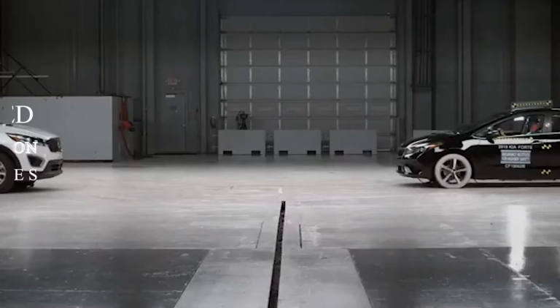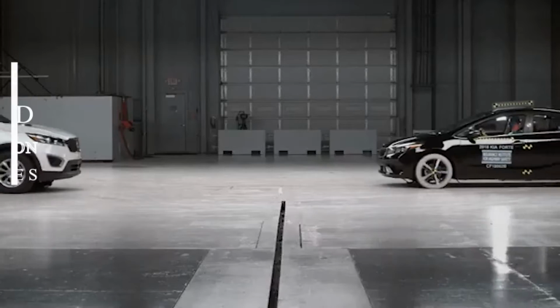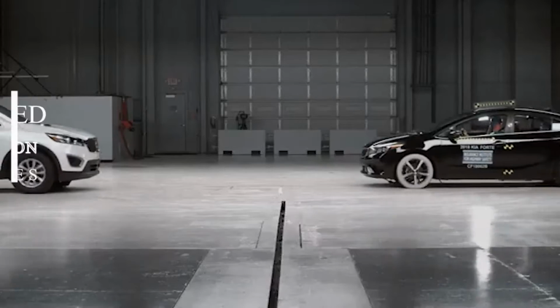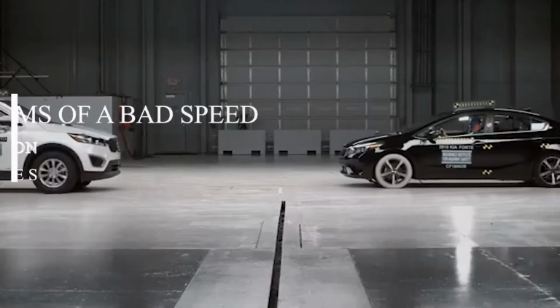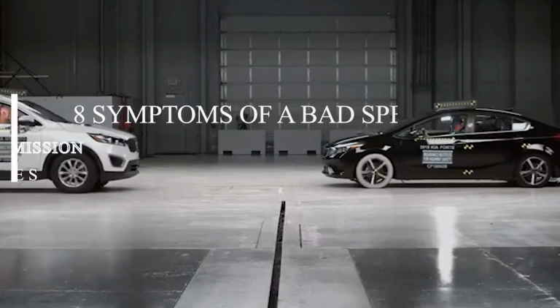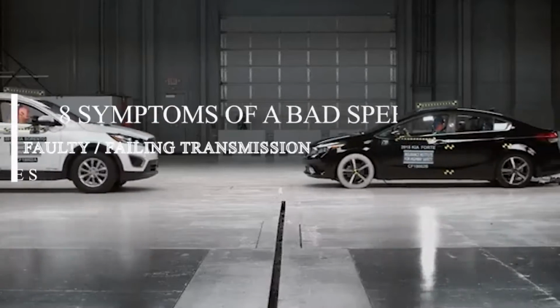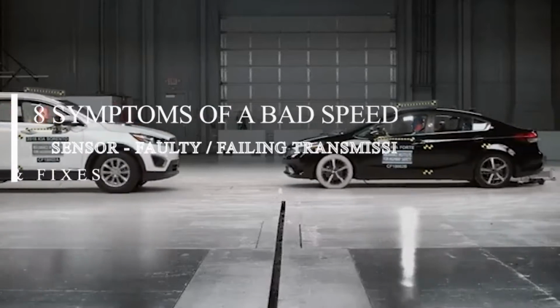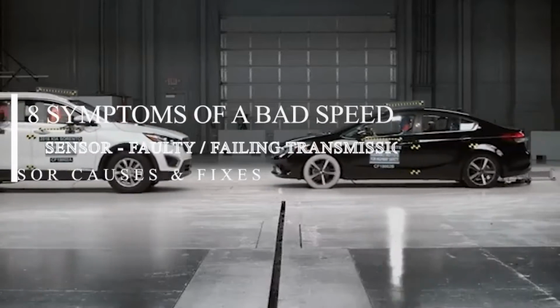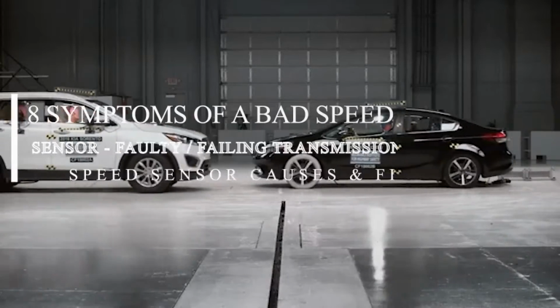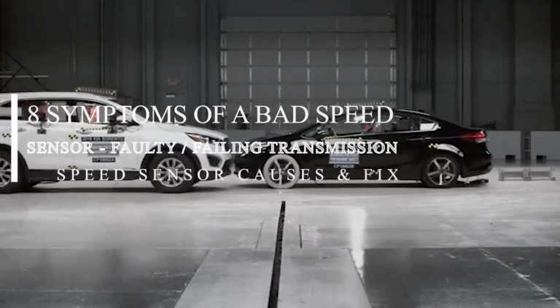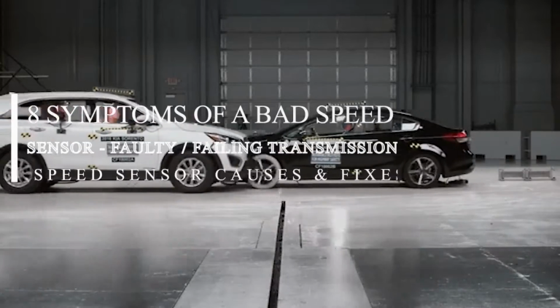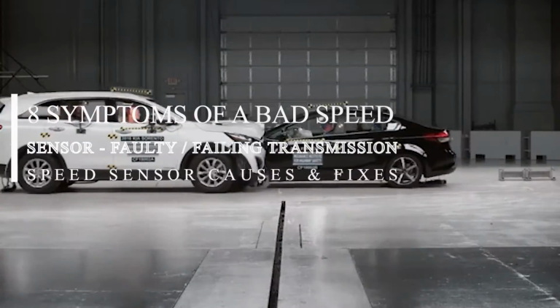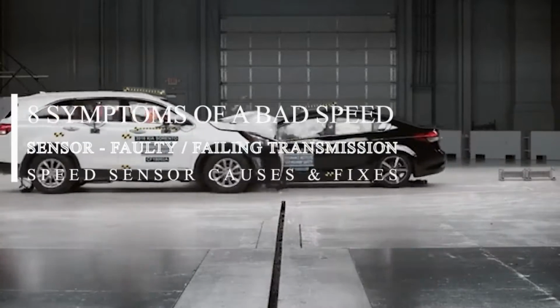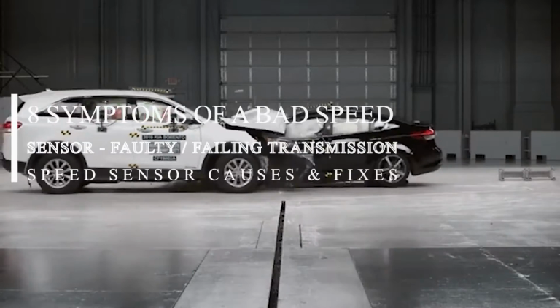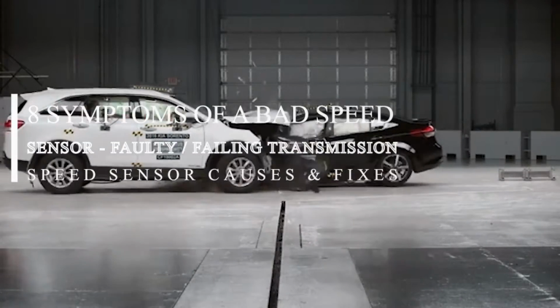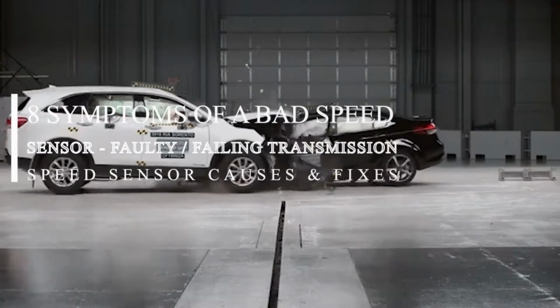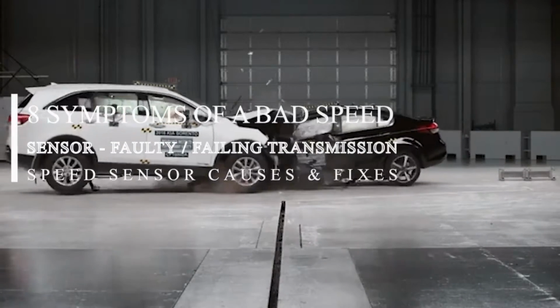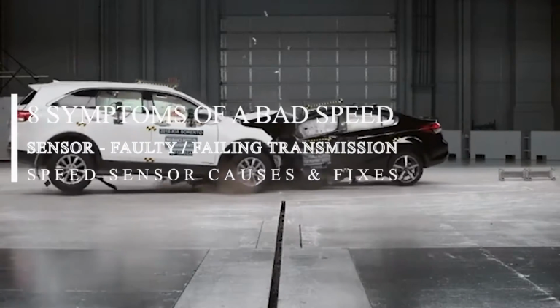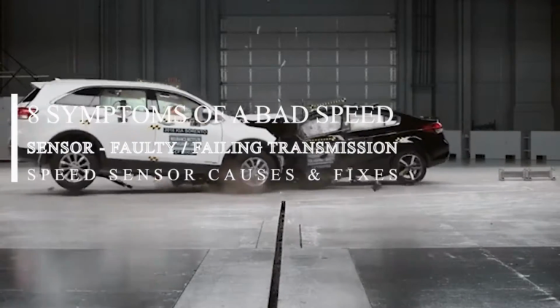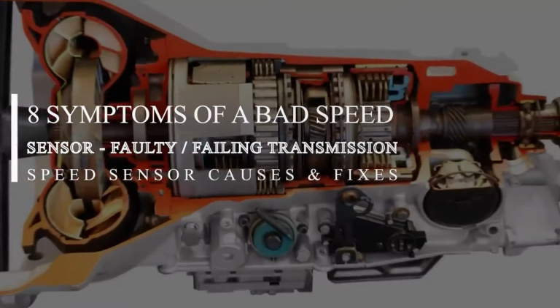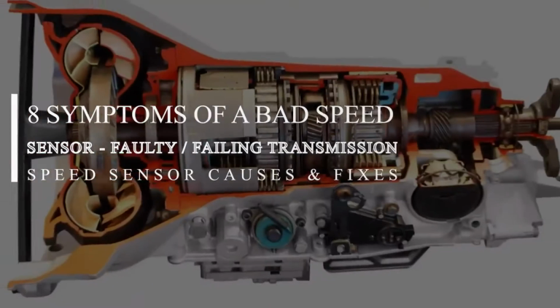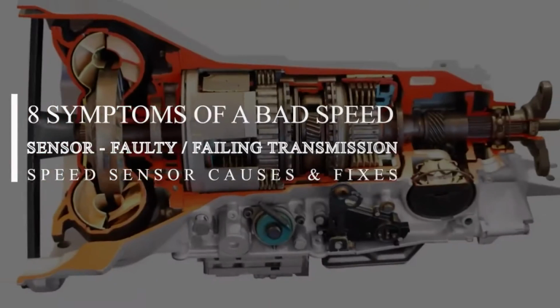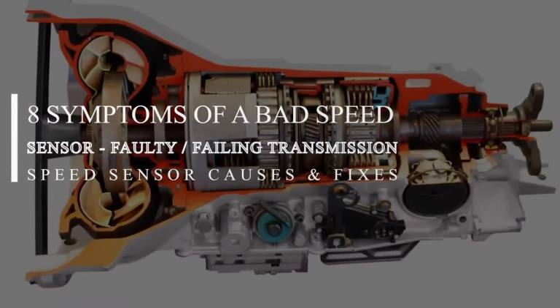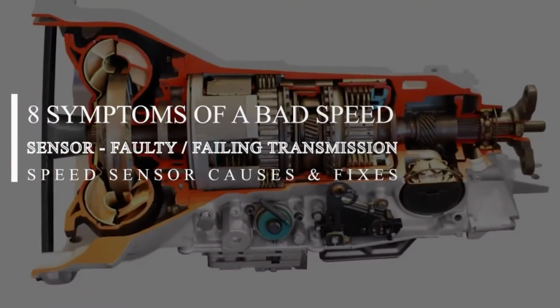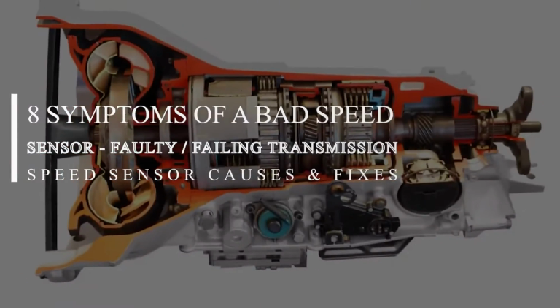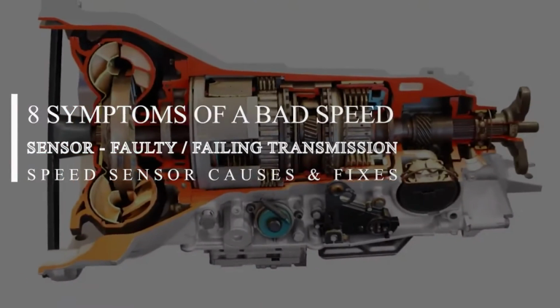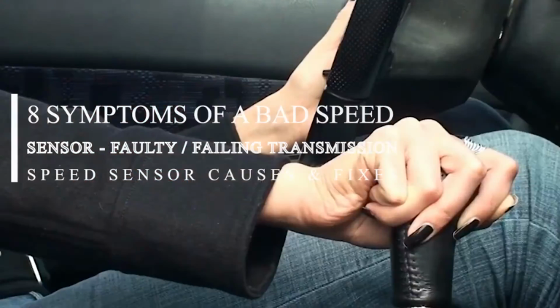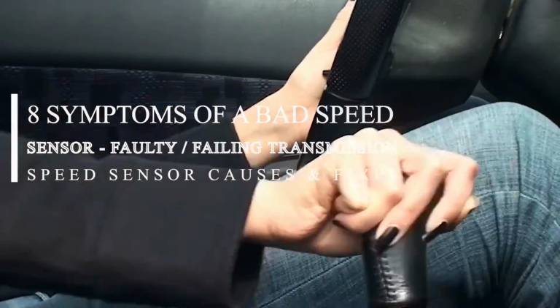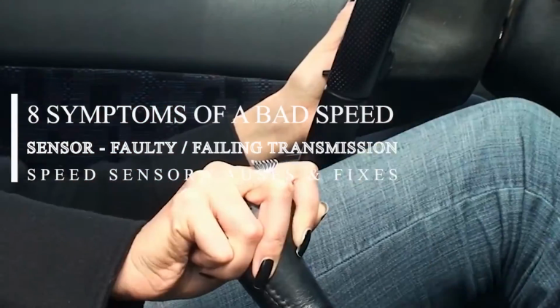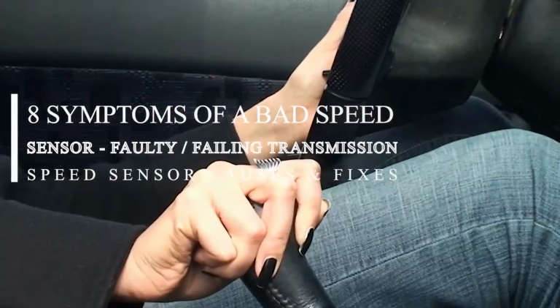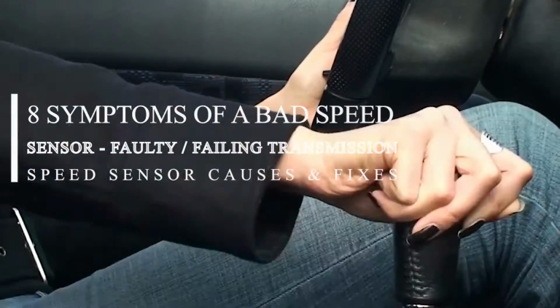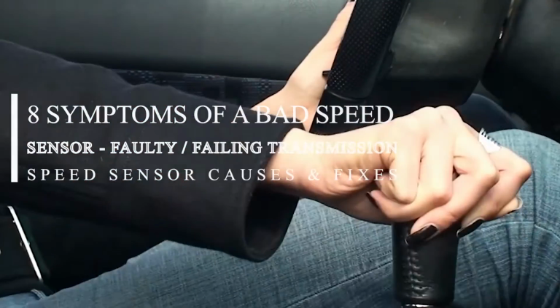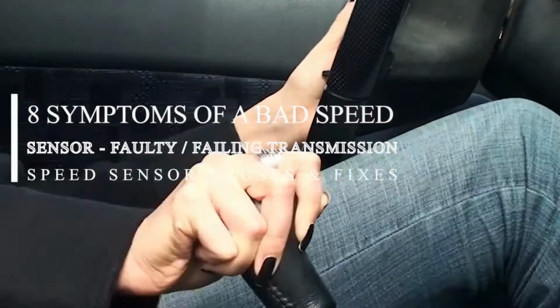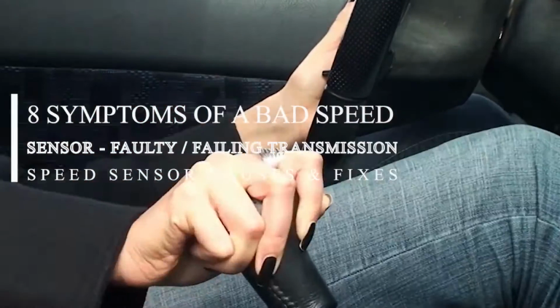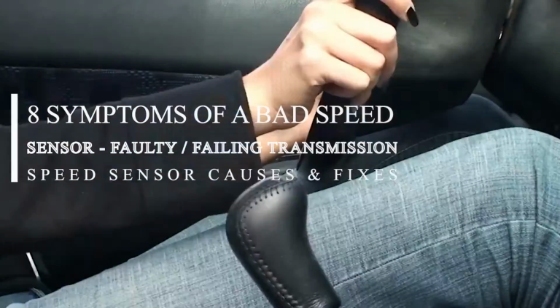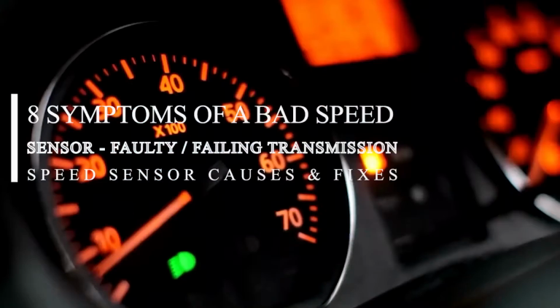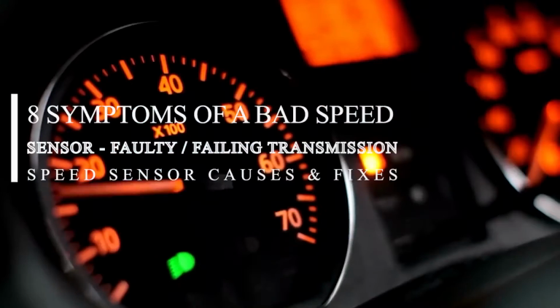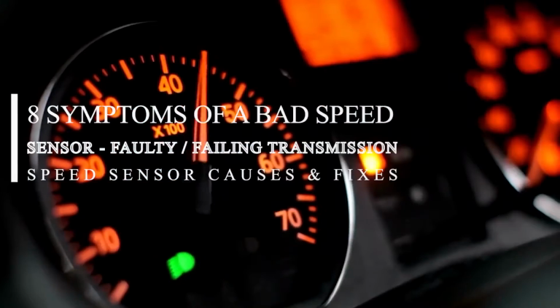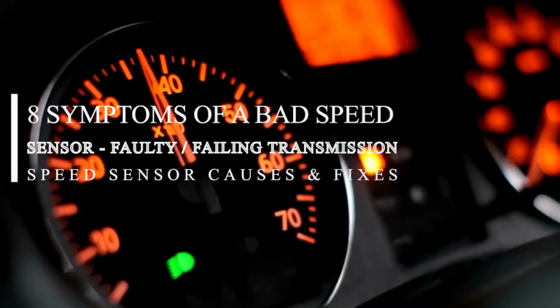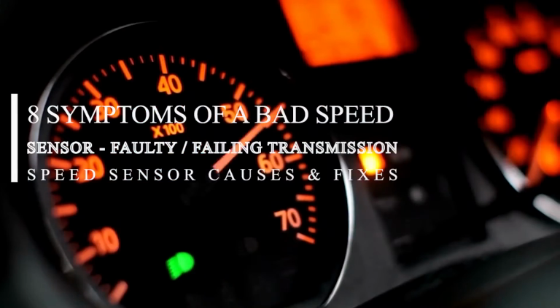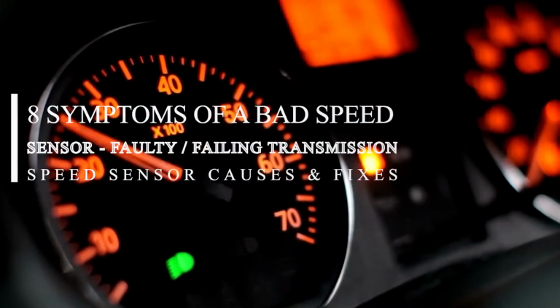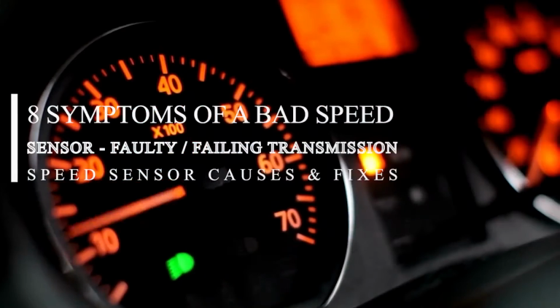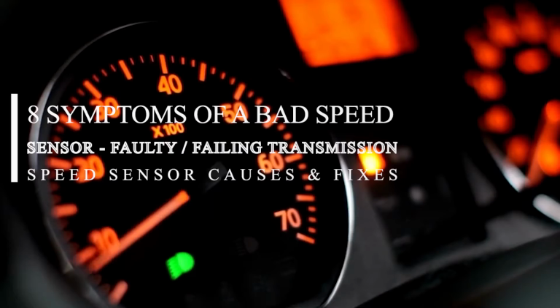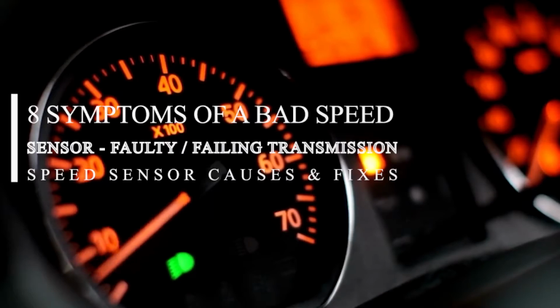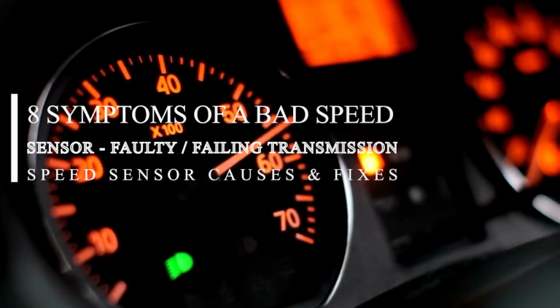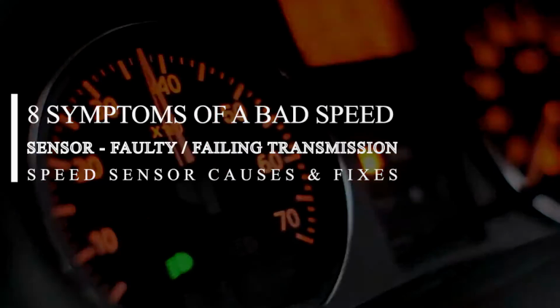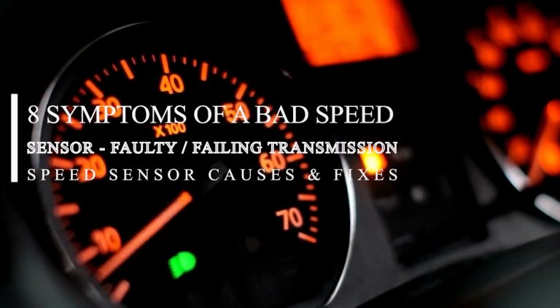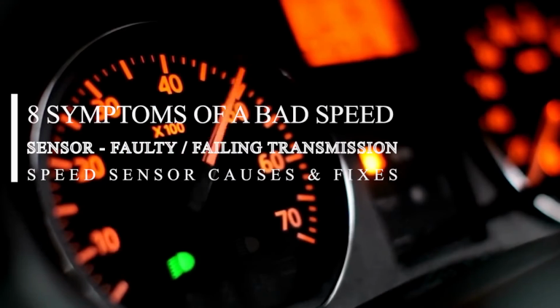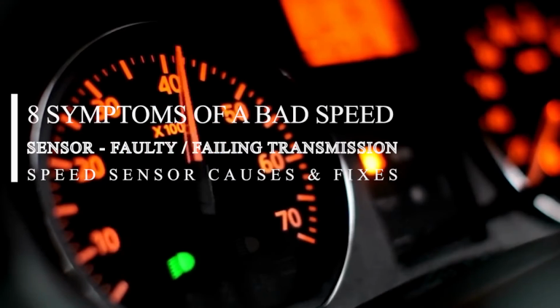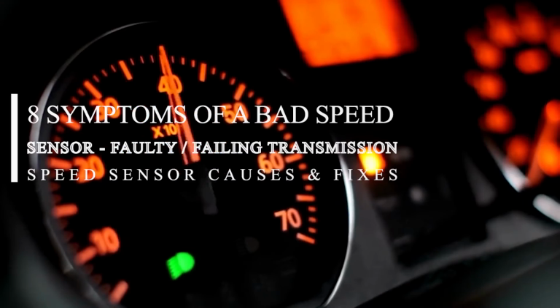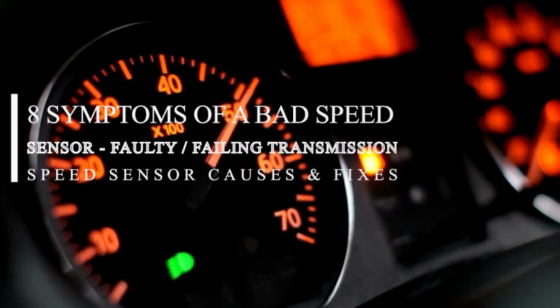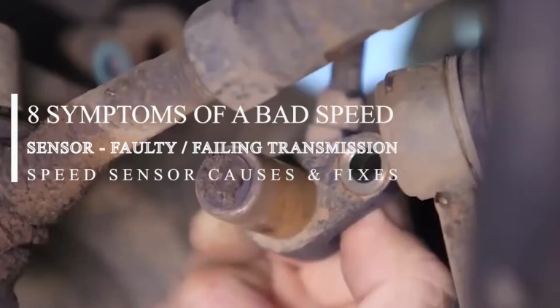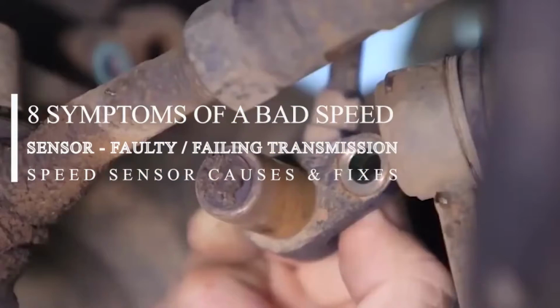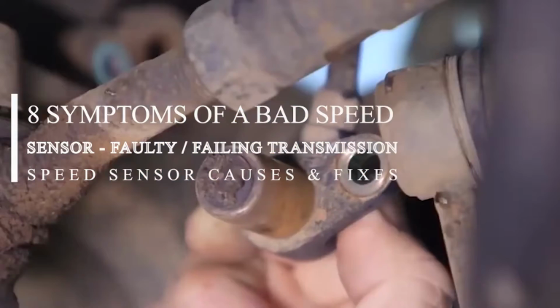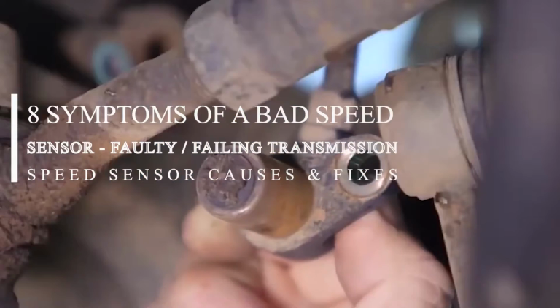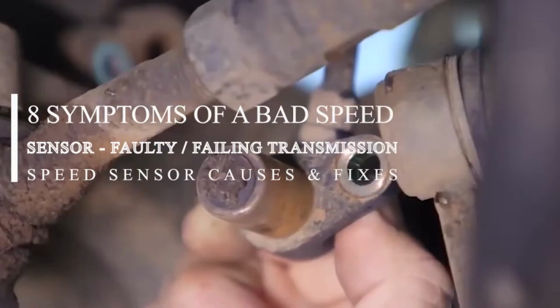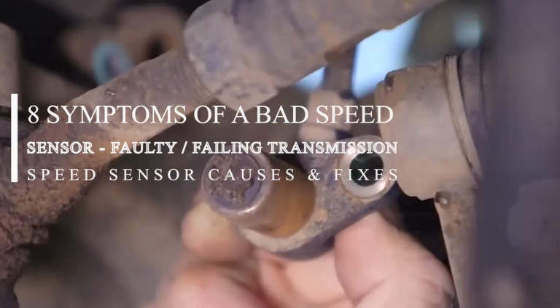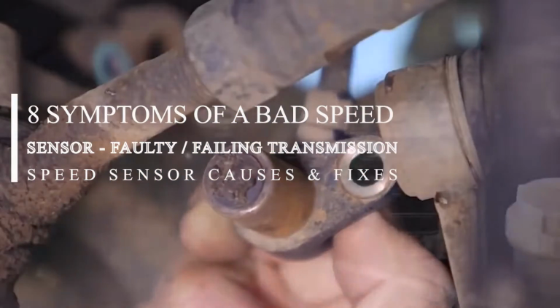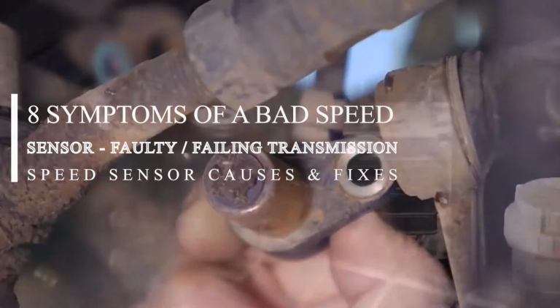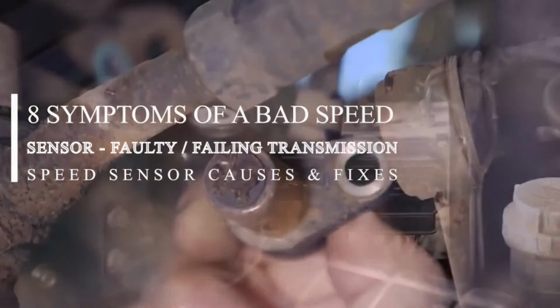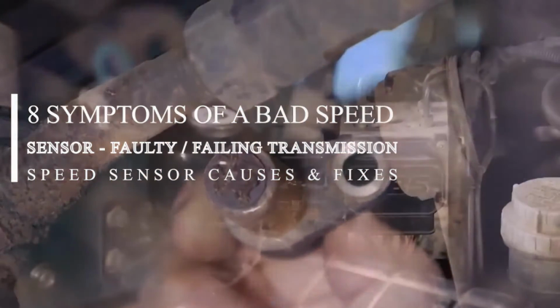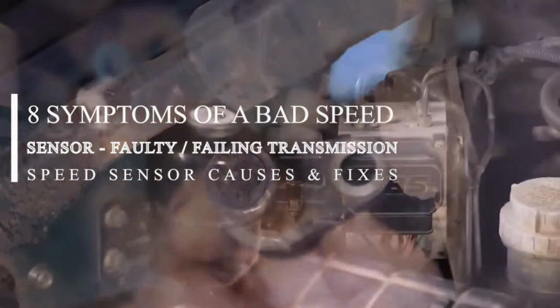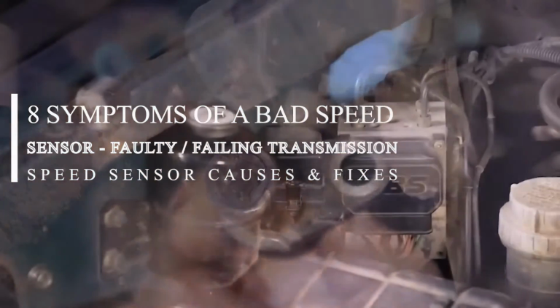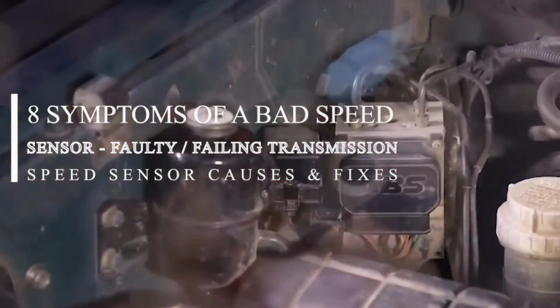Eight symptoms of a bad speed sensor — a faulty and failing transmission speed sensor: causes and fixes.